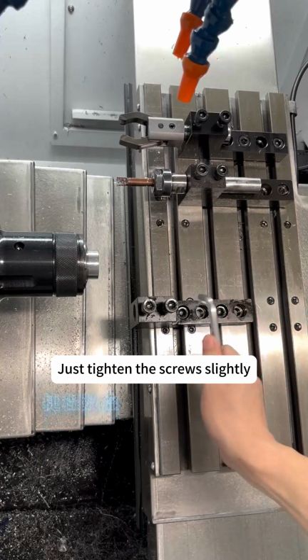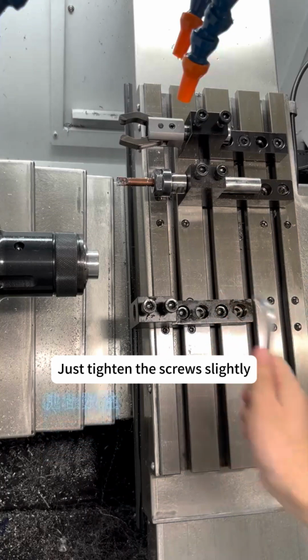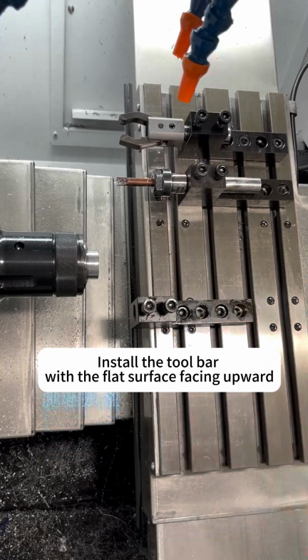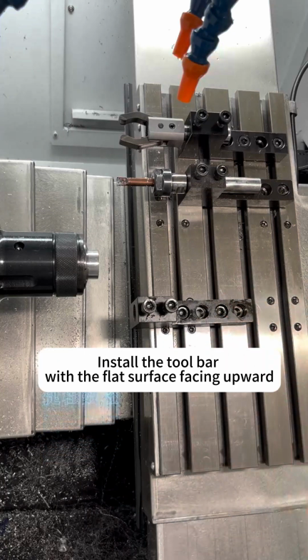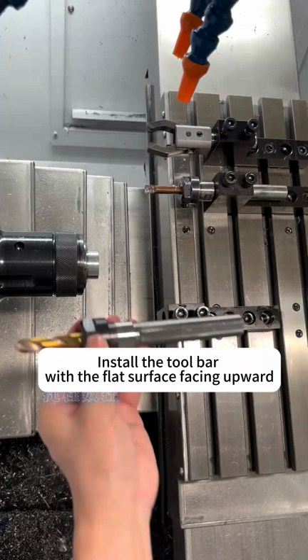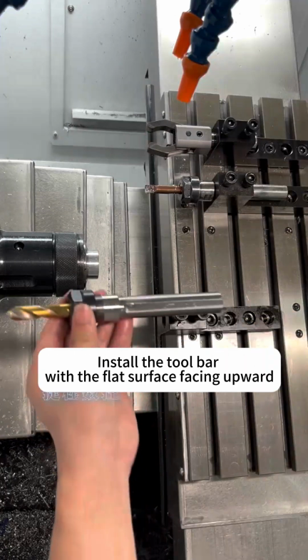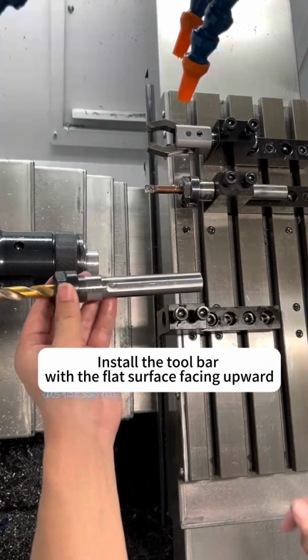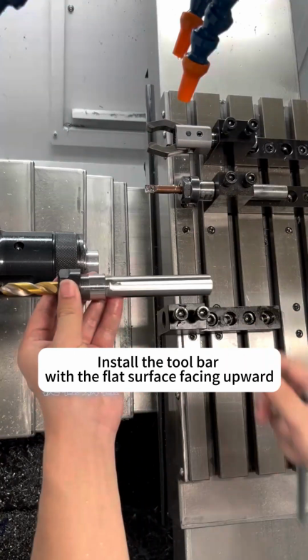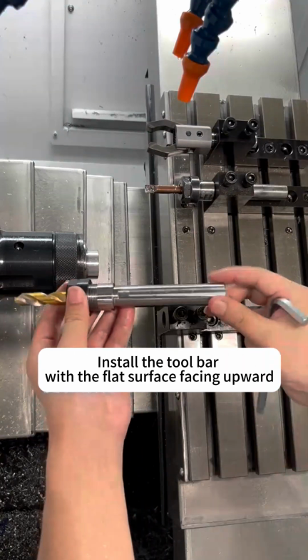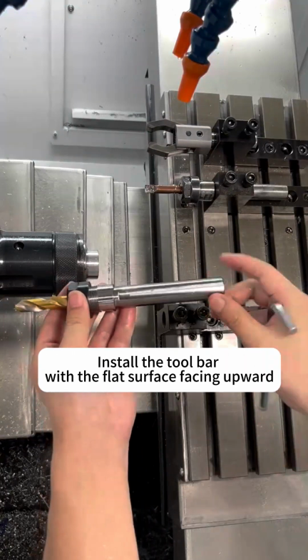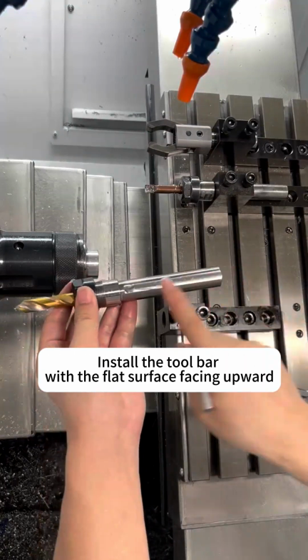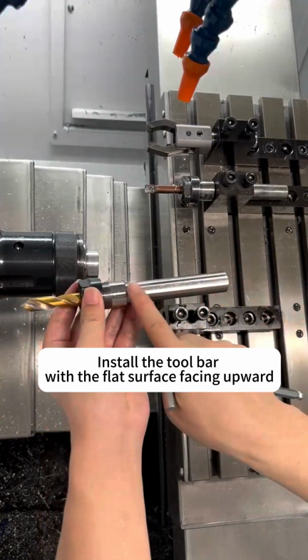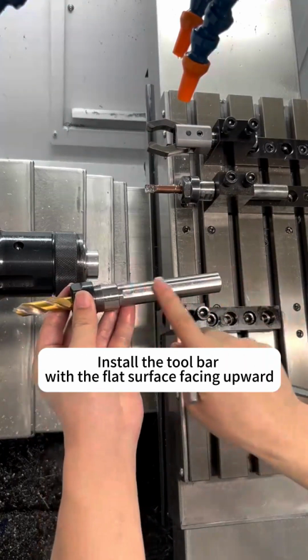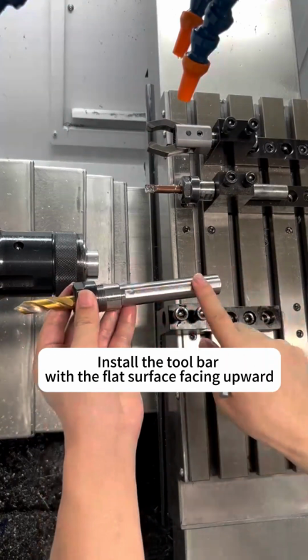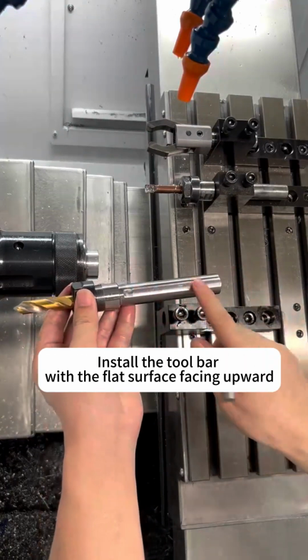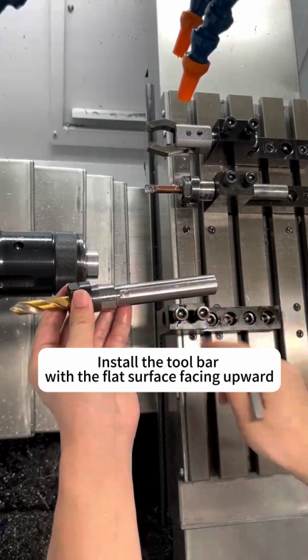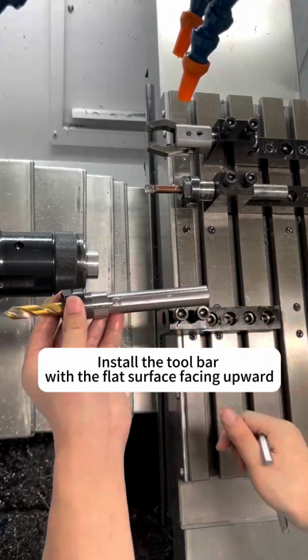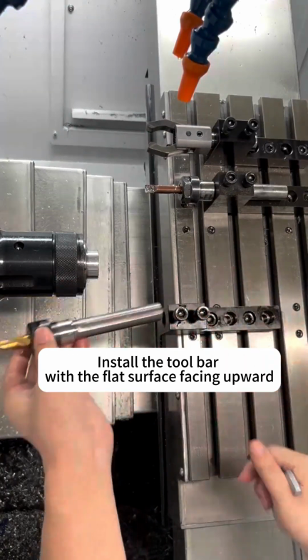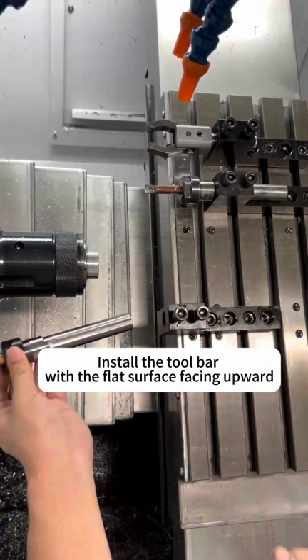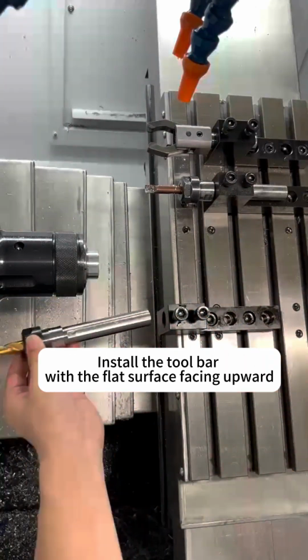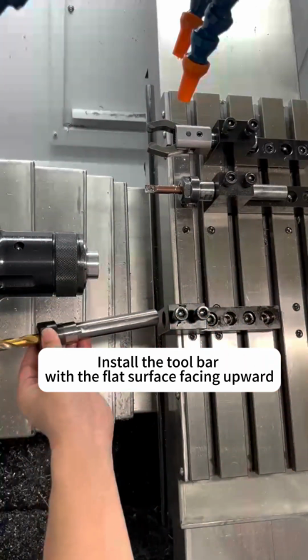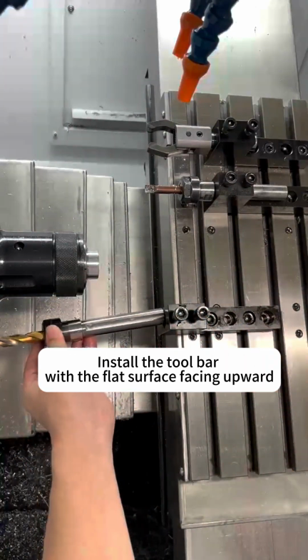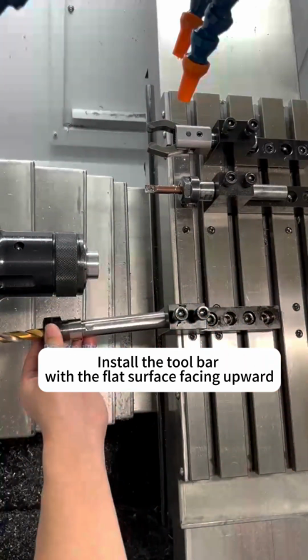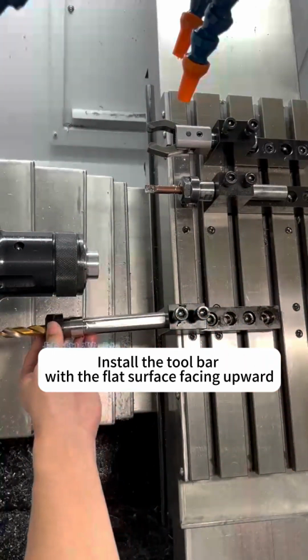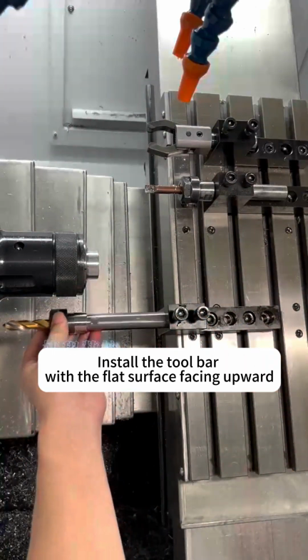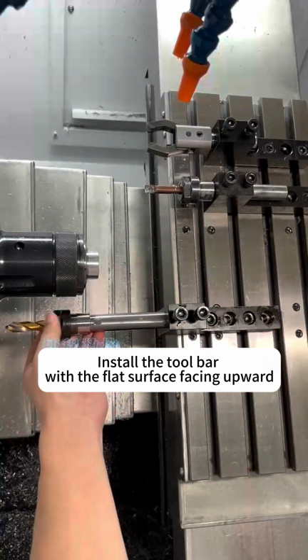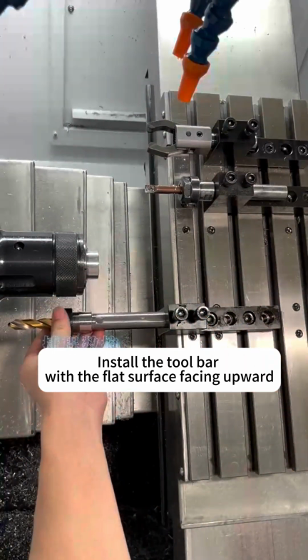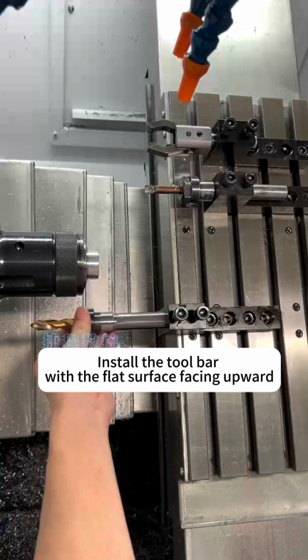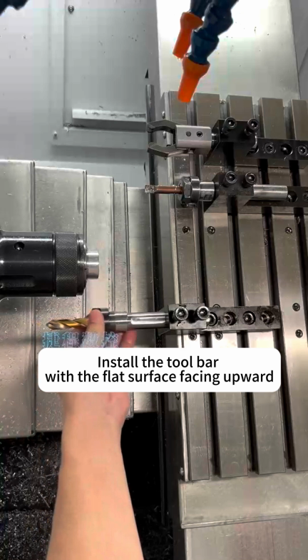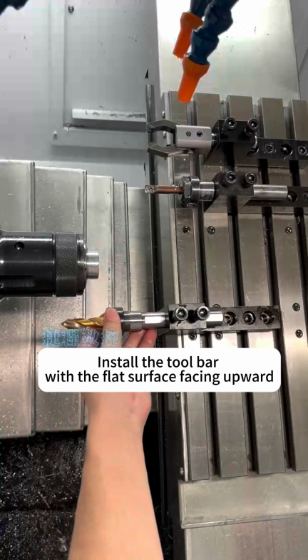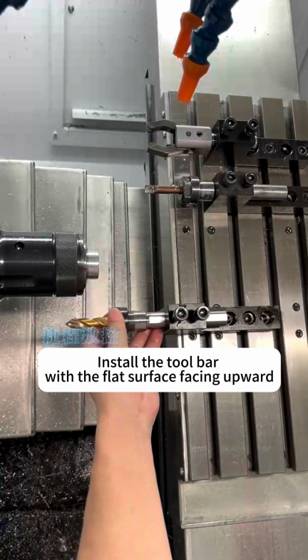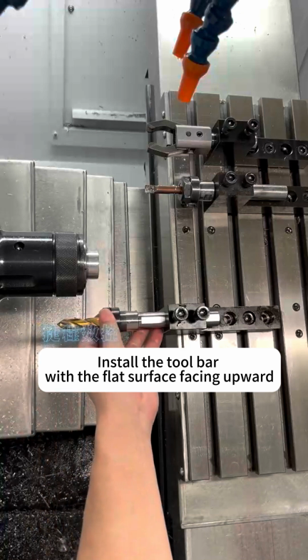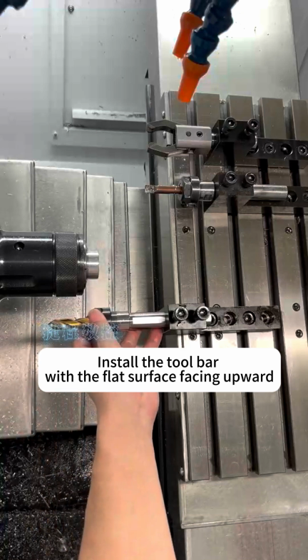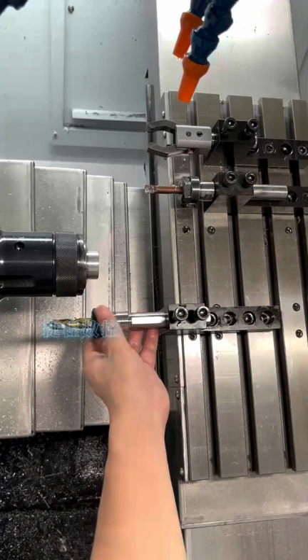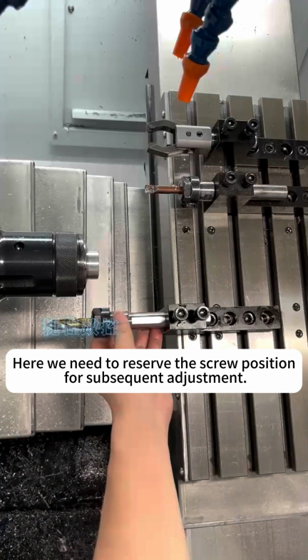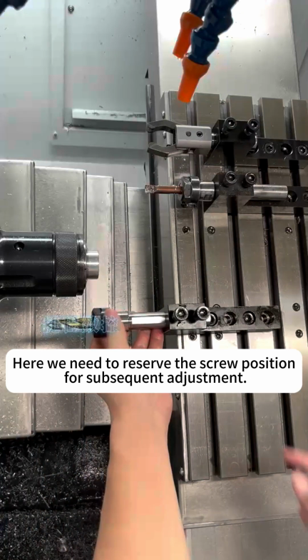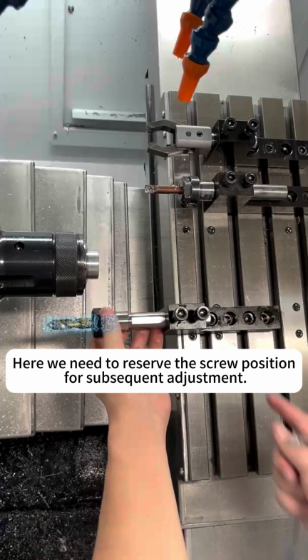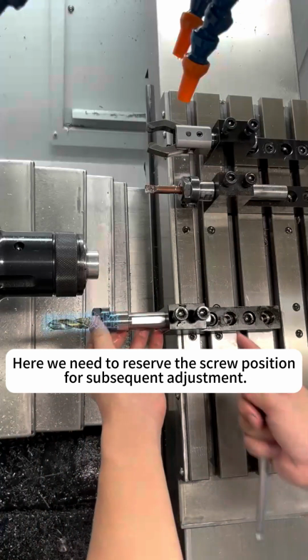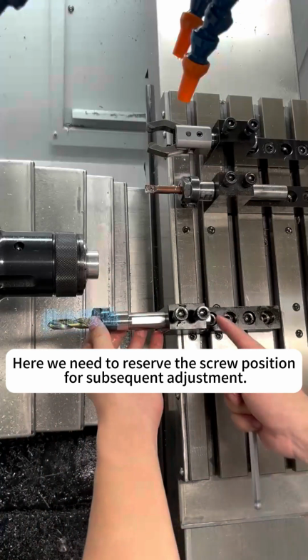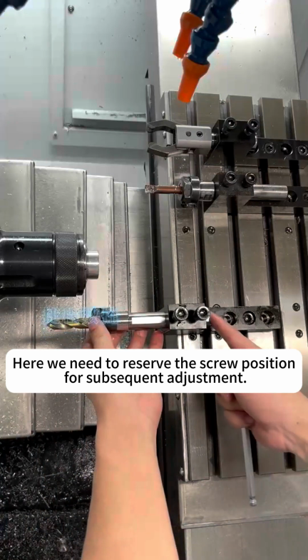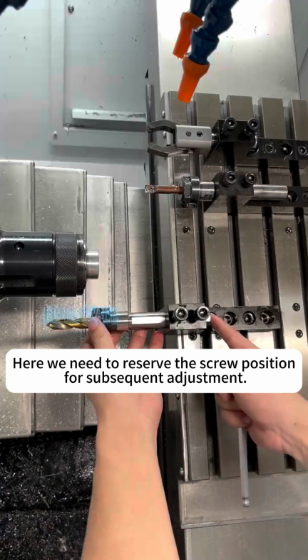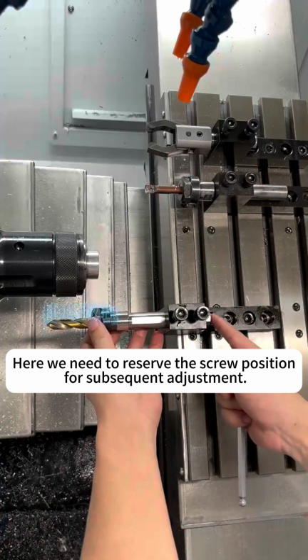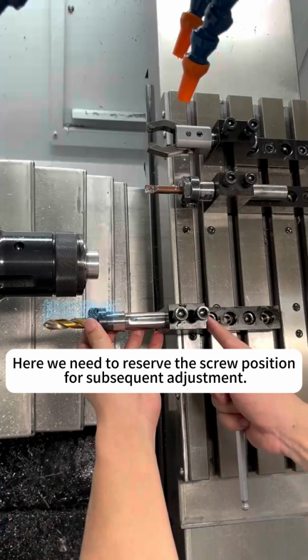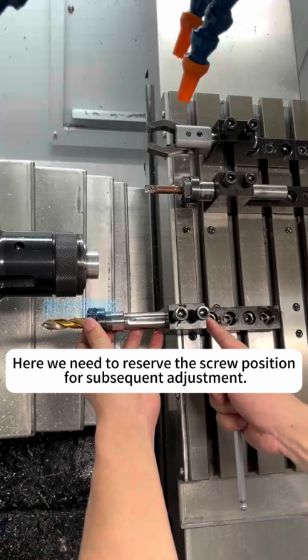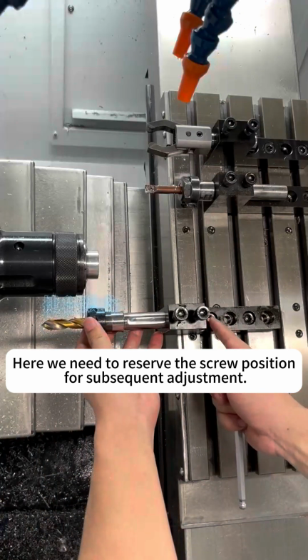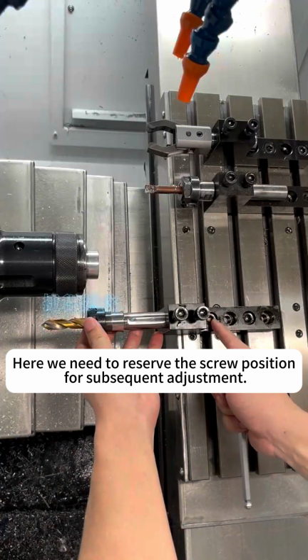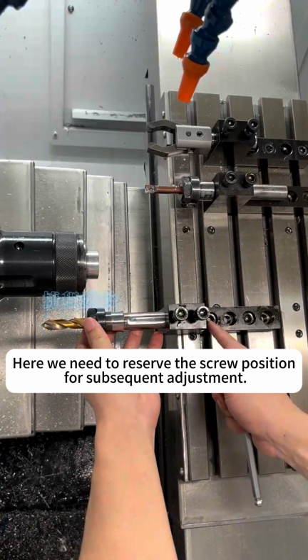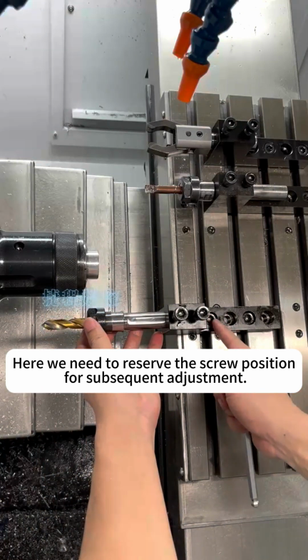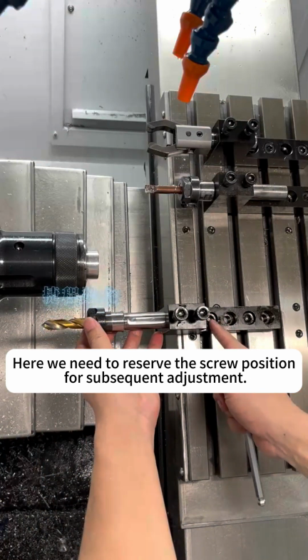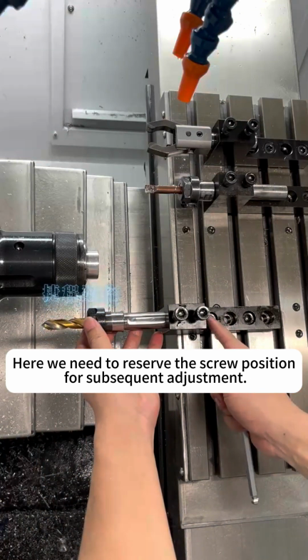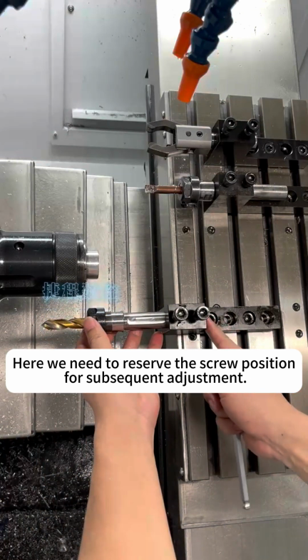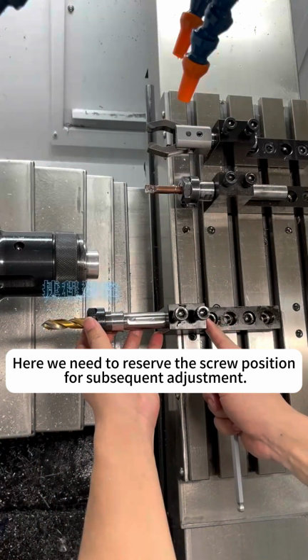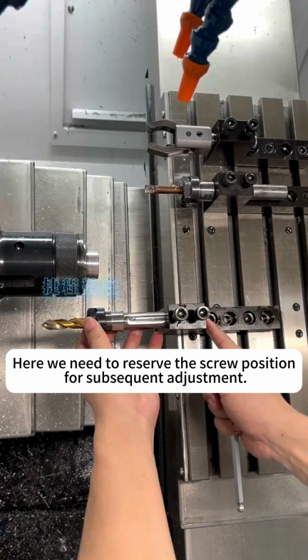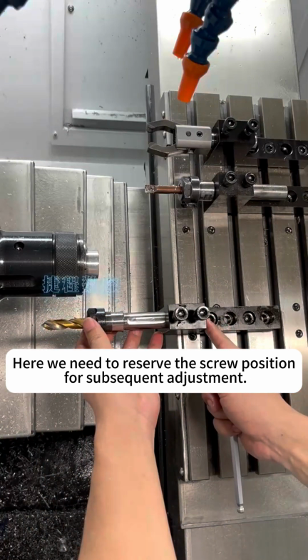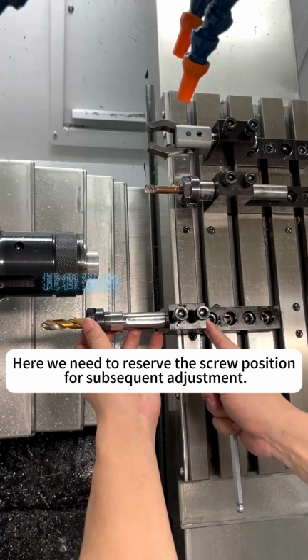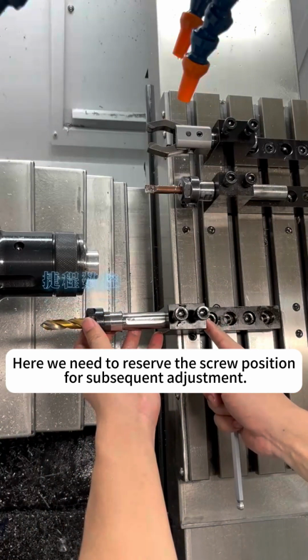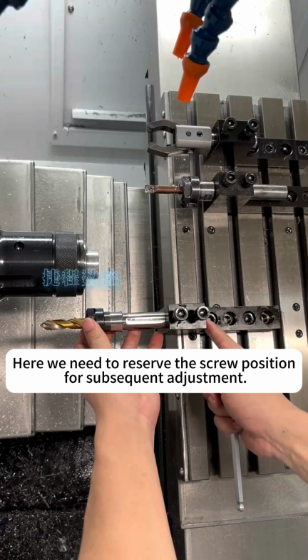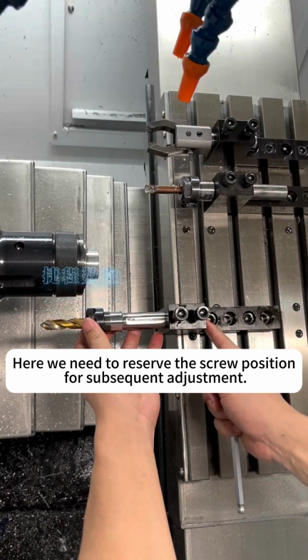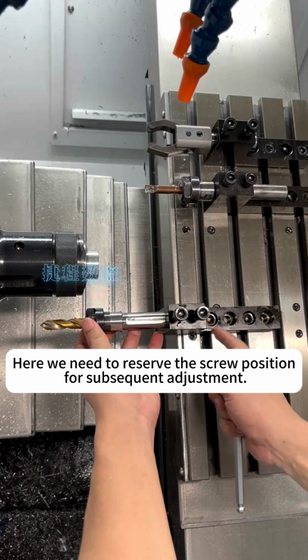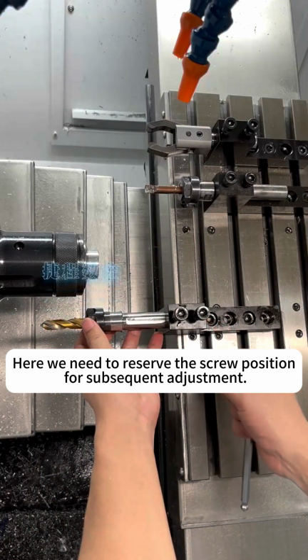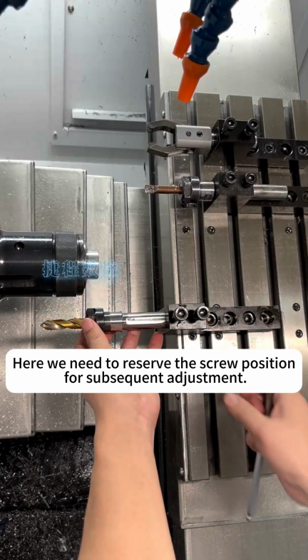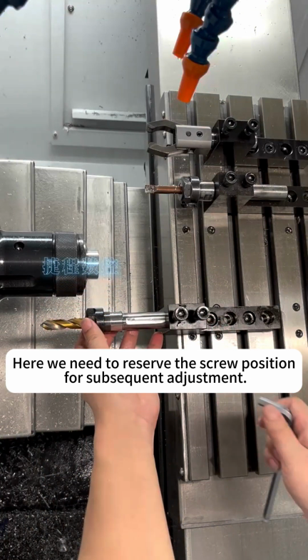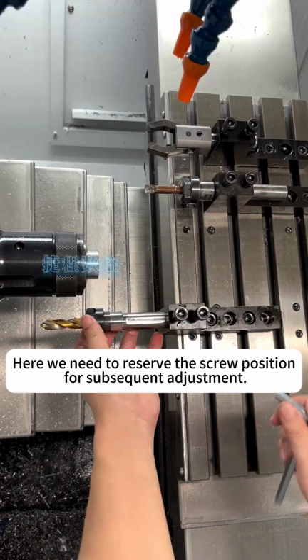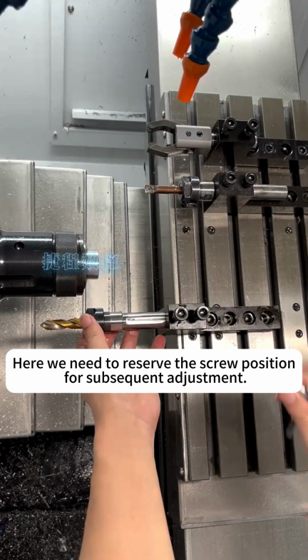Install the toolbar with the flat surface facing upward. Here we need to reserve the screw position for subsequent adjustment.